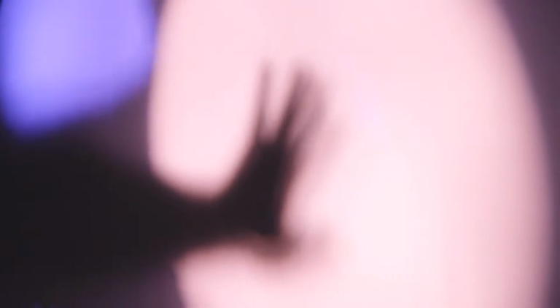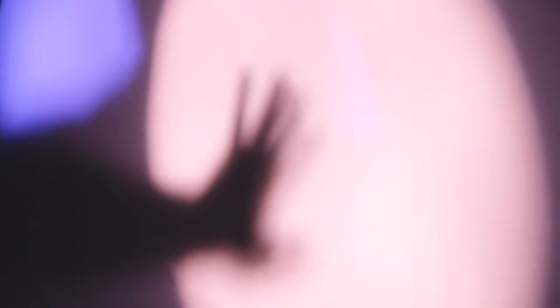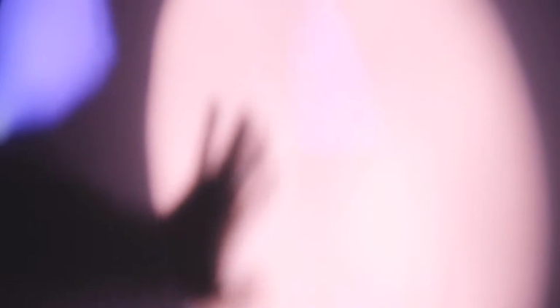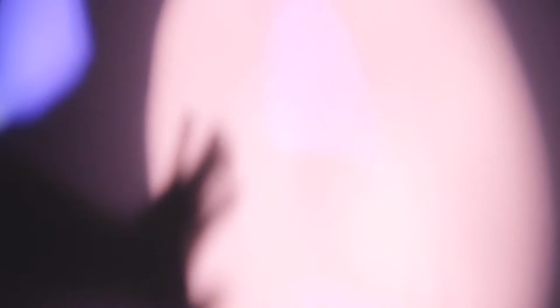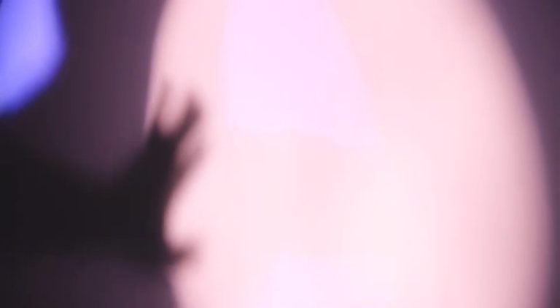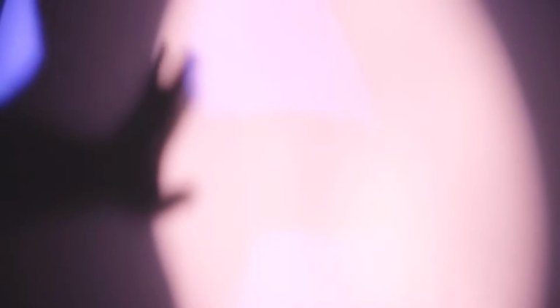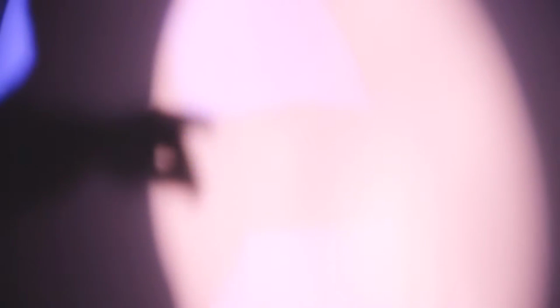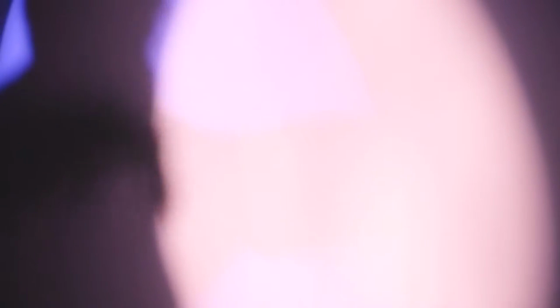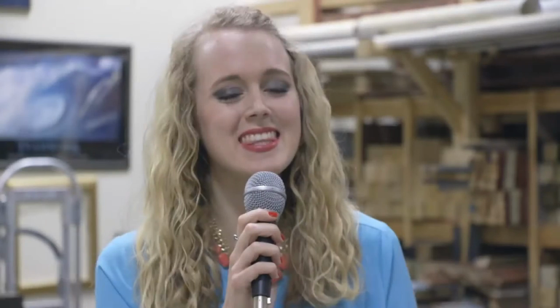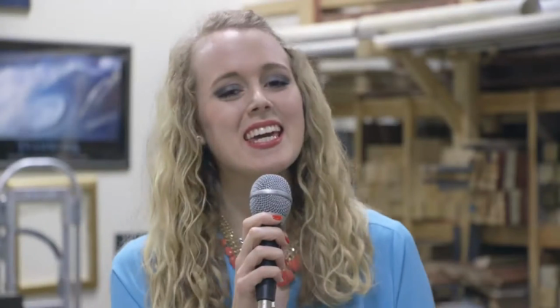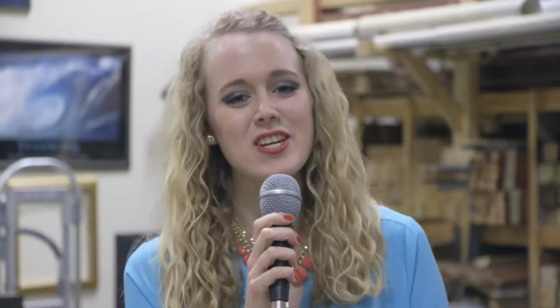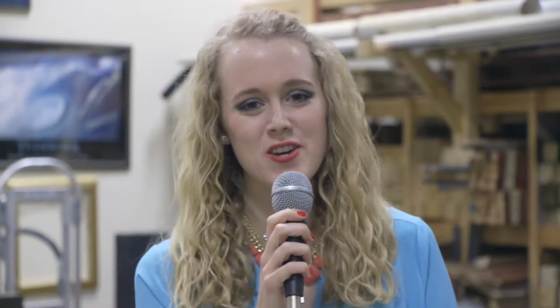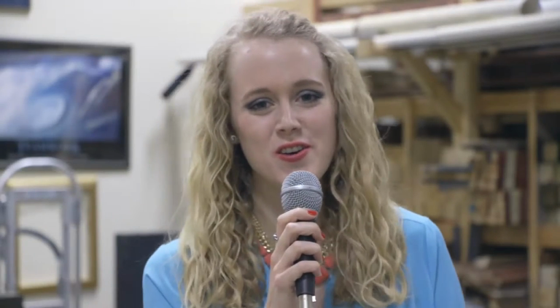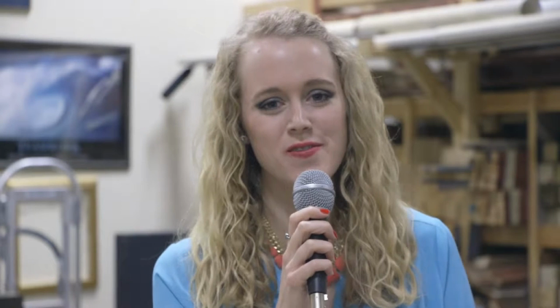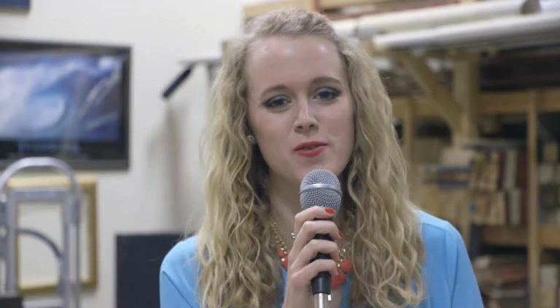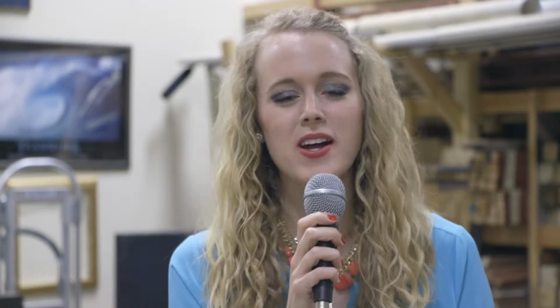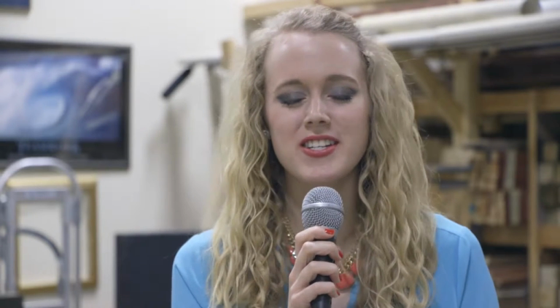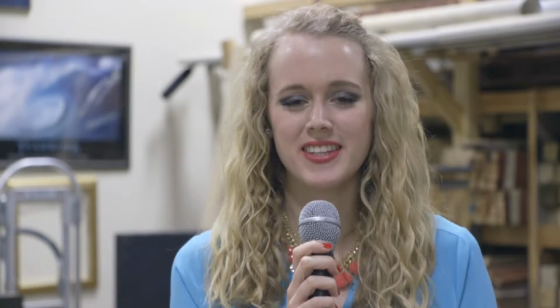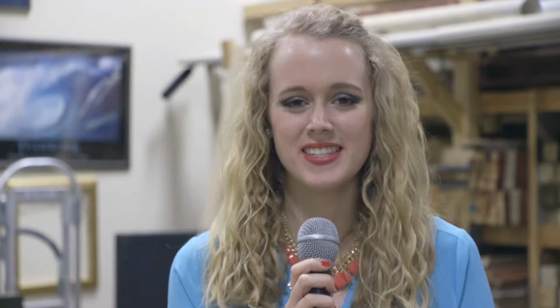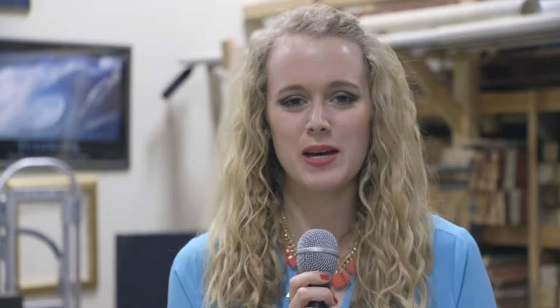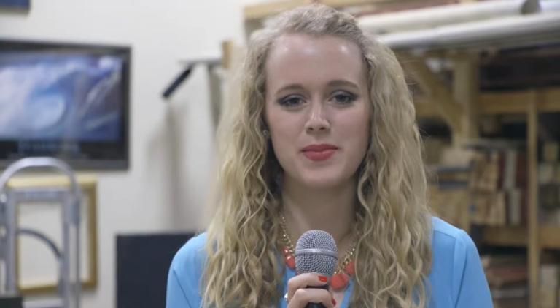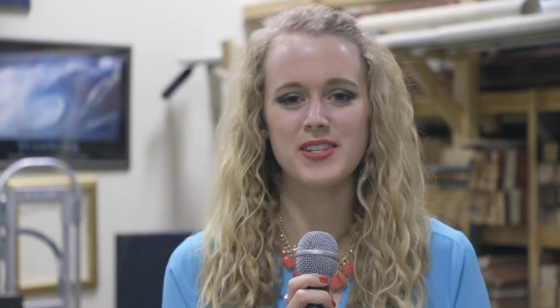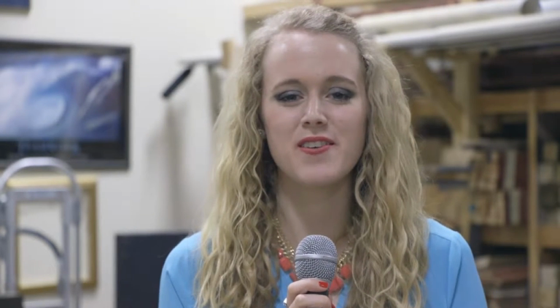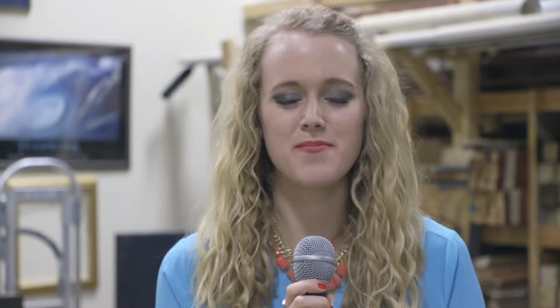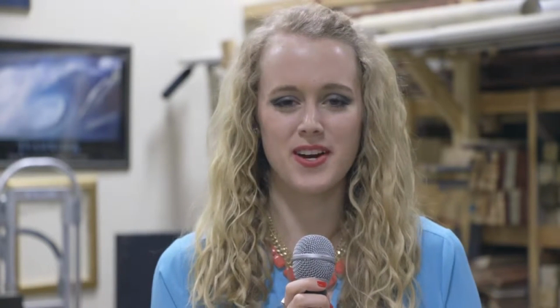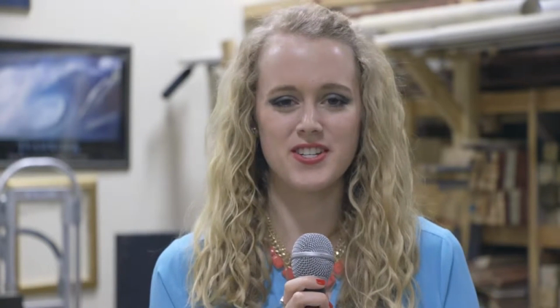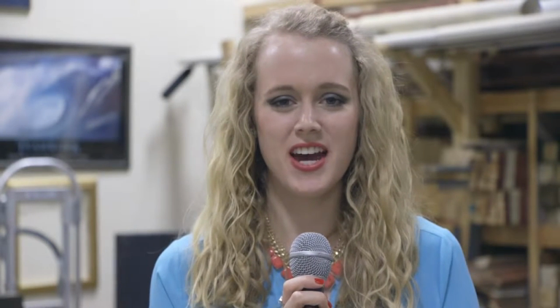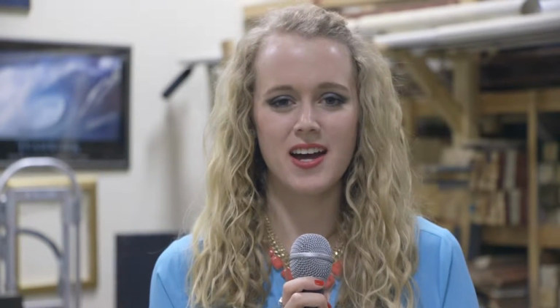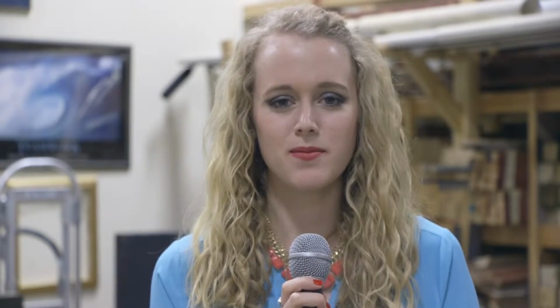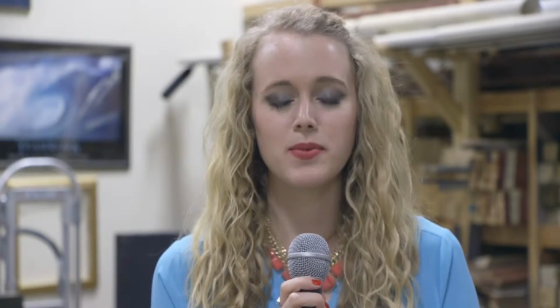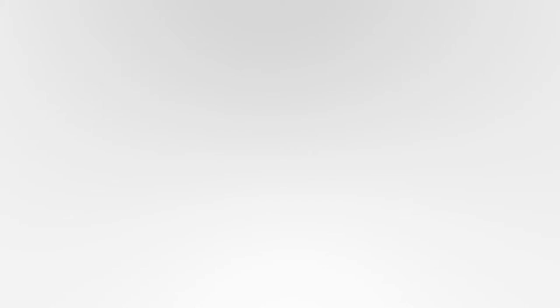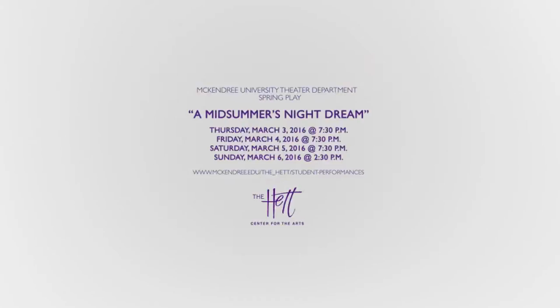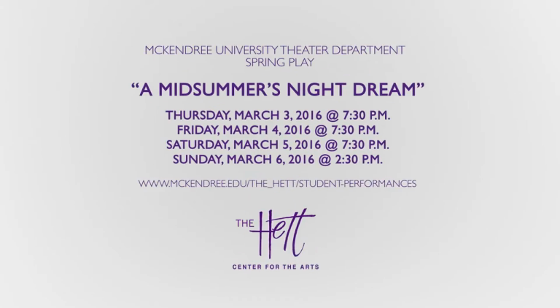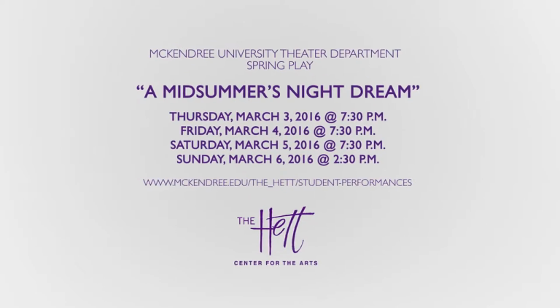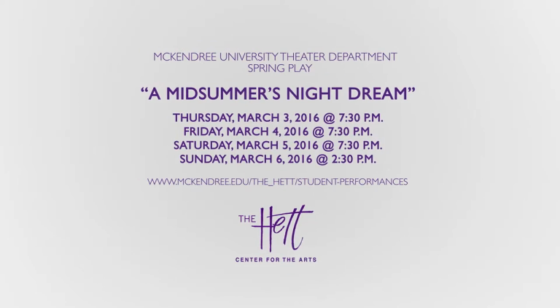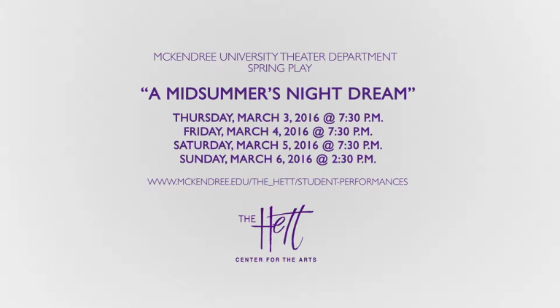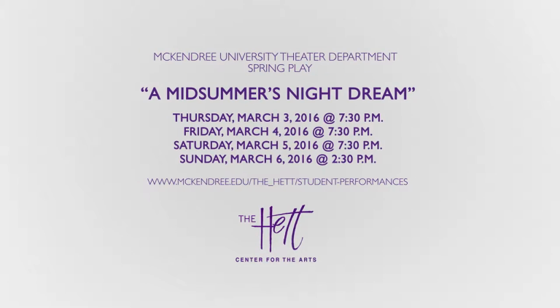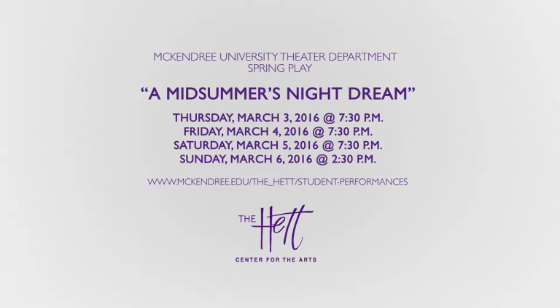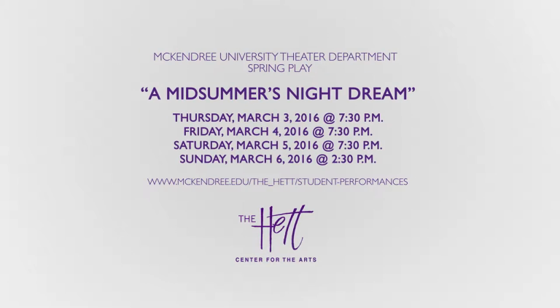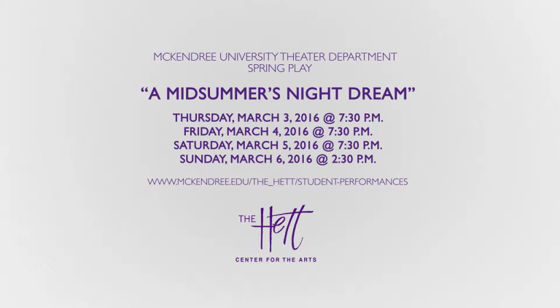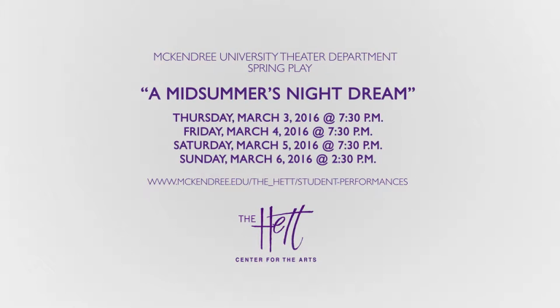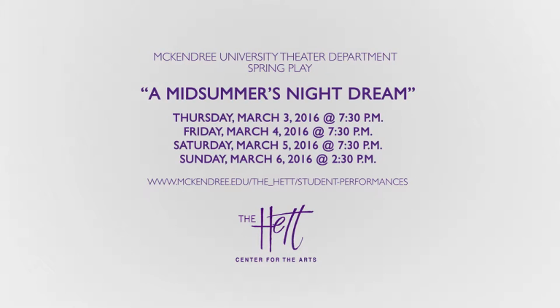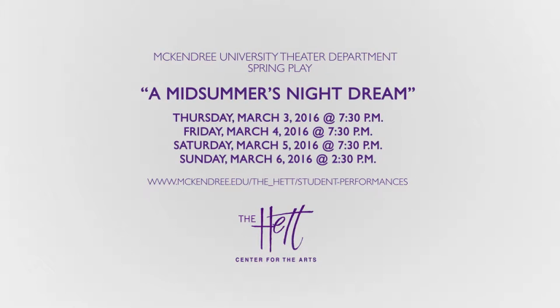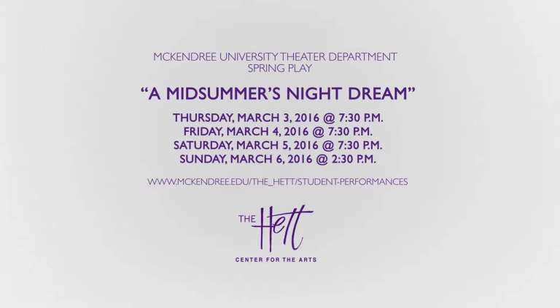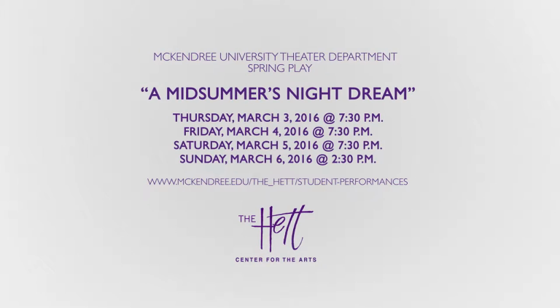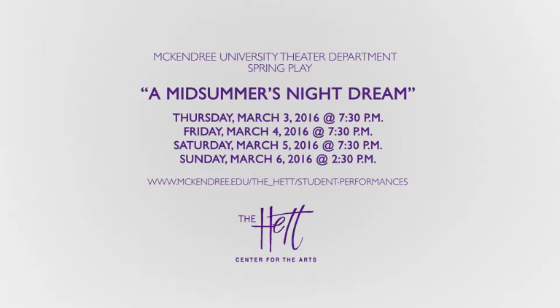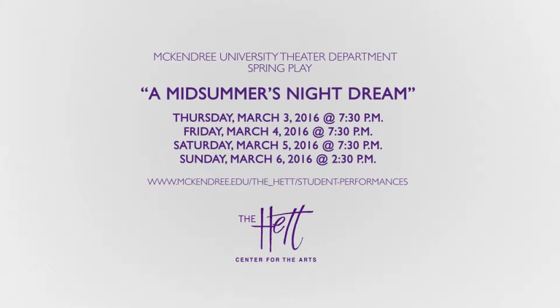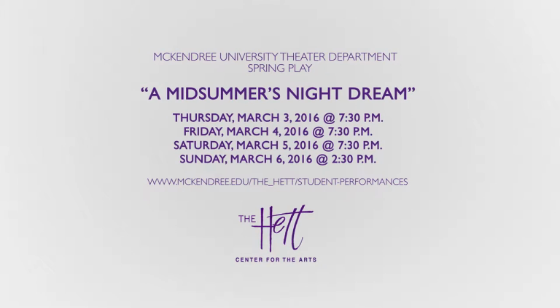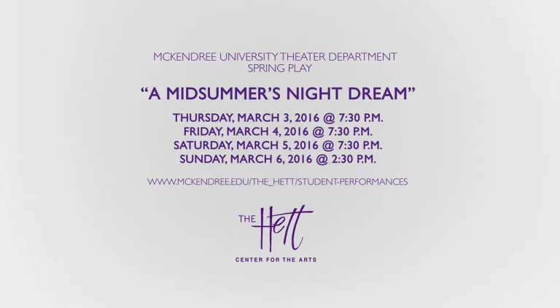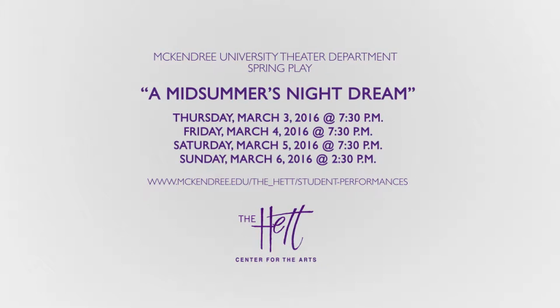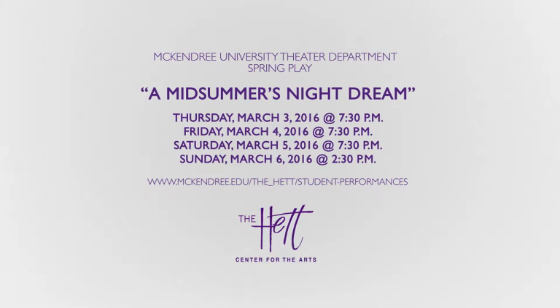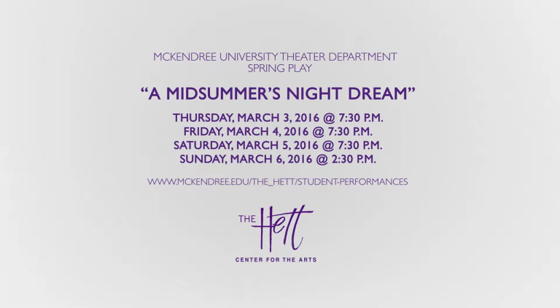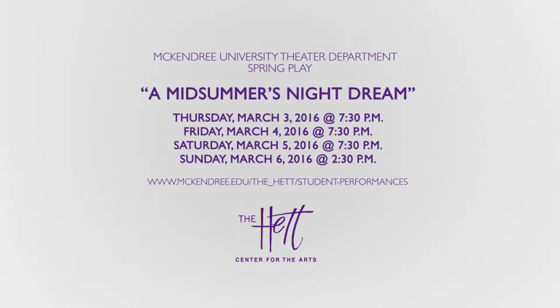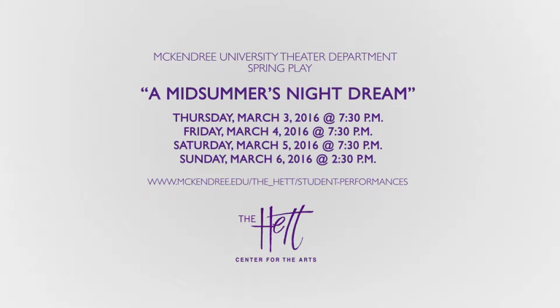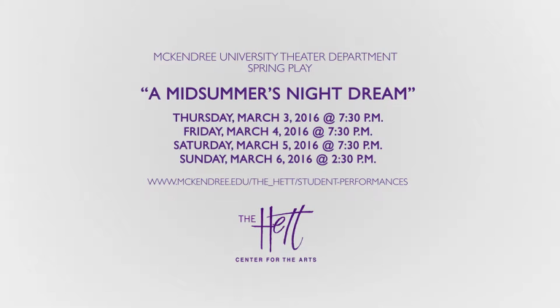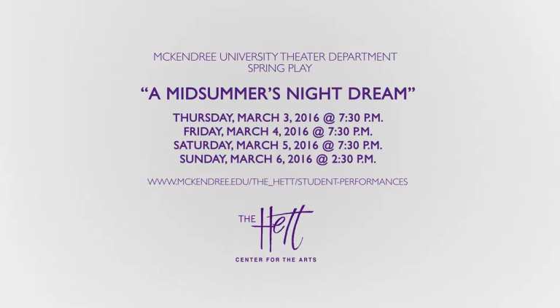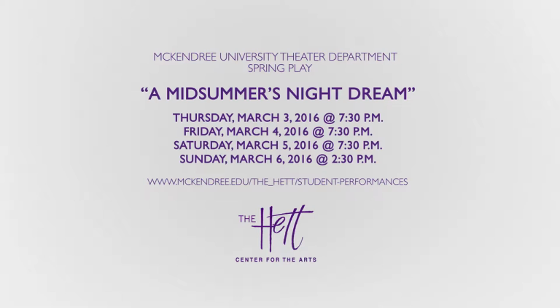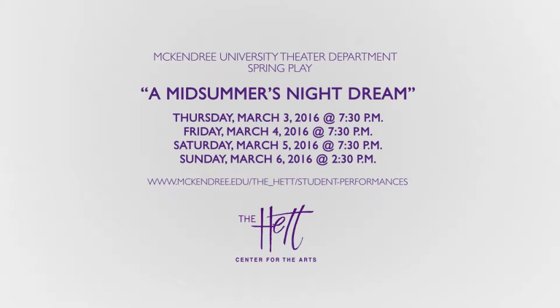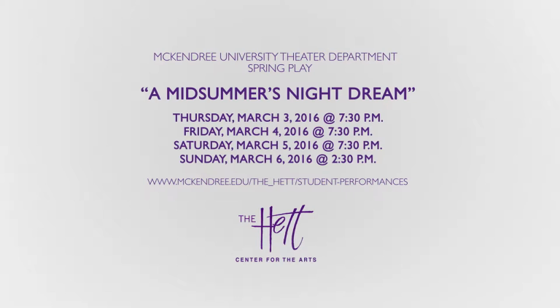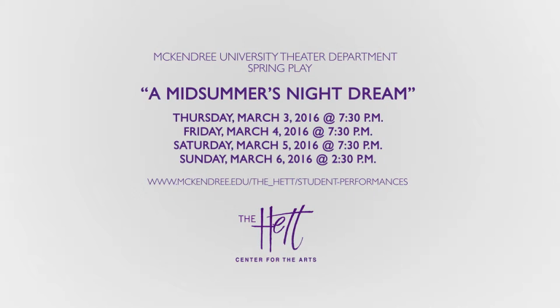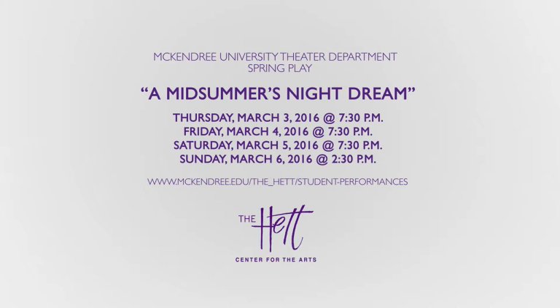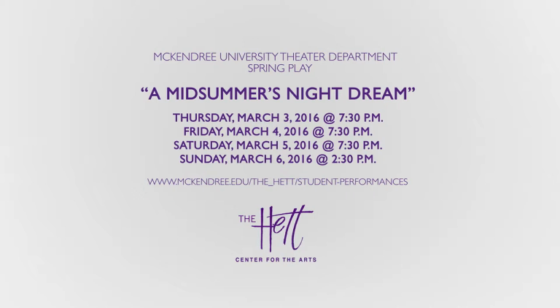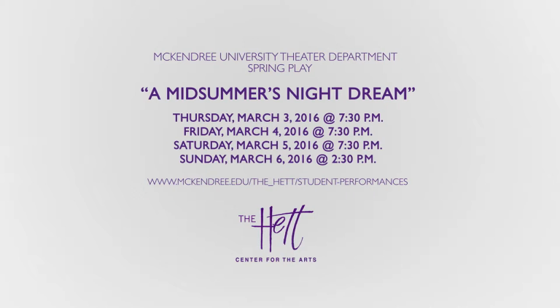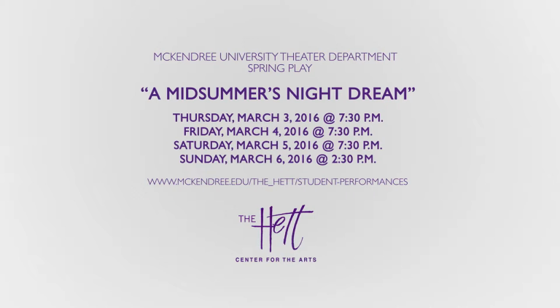Thanks, Doug, and thank you for watching this episode of Bear Chat. Be sure to catch A Midsummer Night's Dream at the Hettenhausen Center for the Arts.